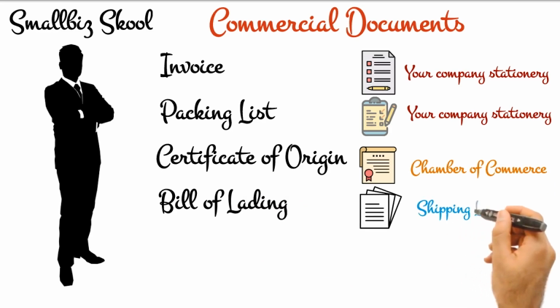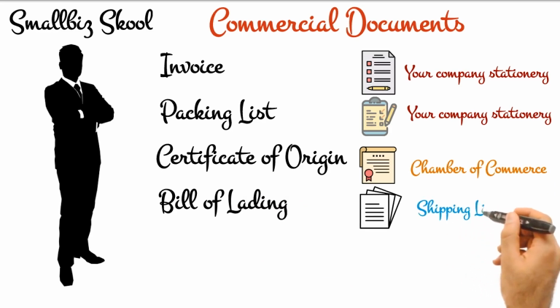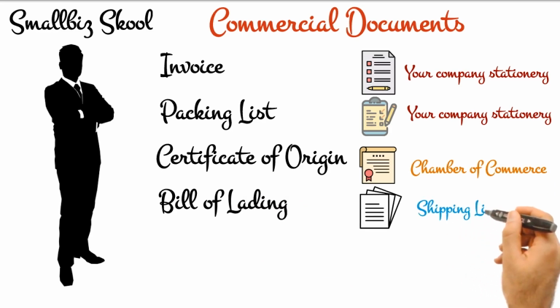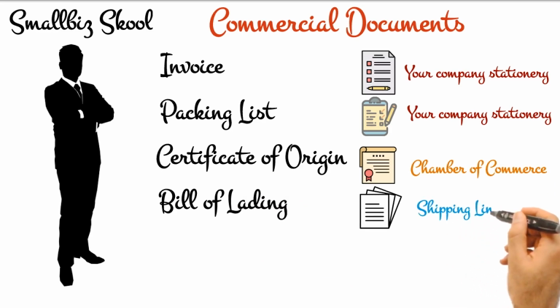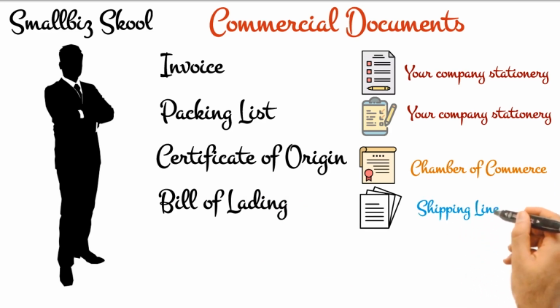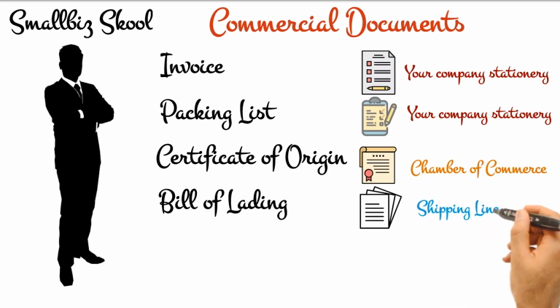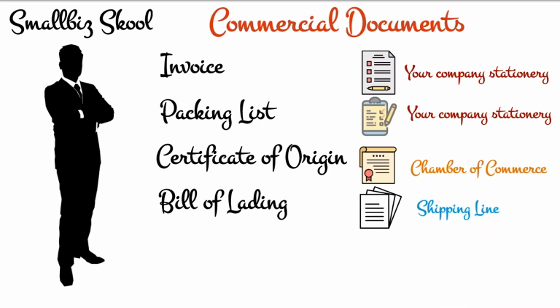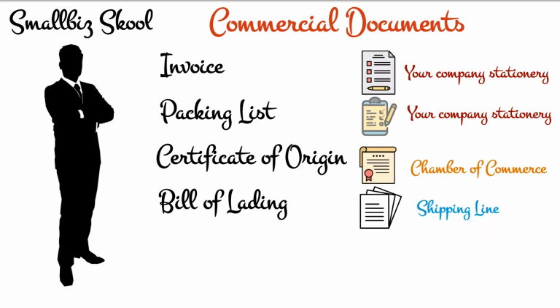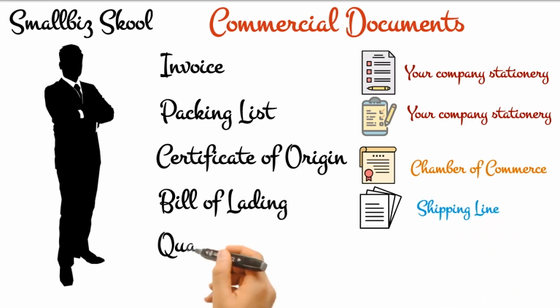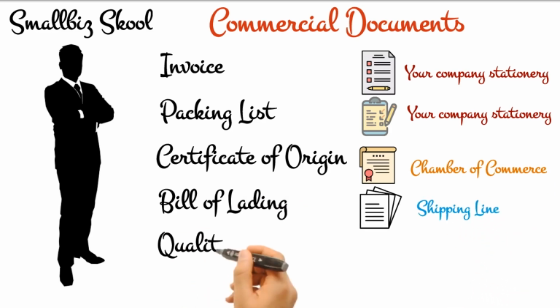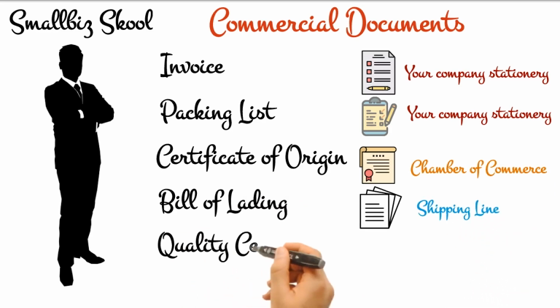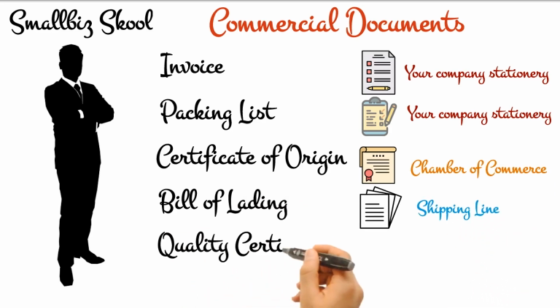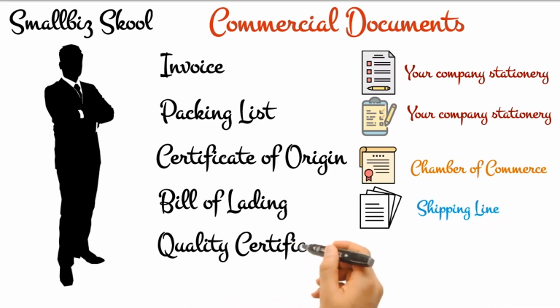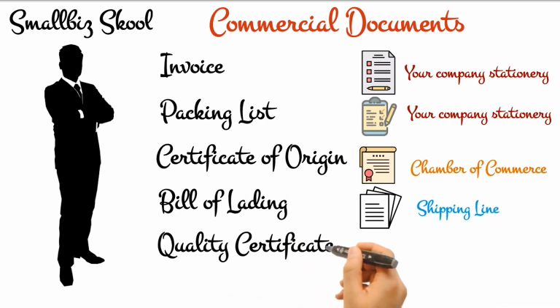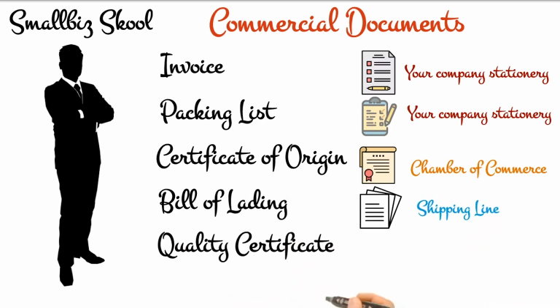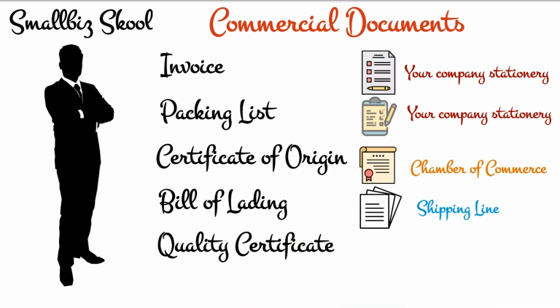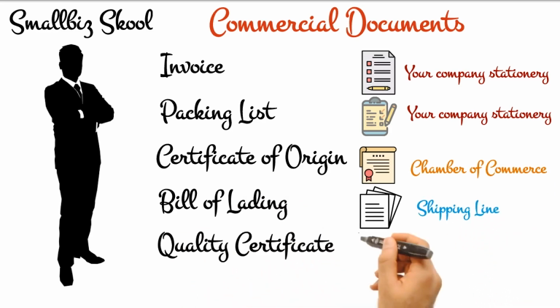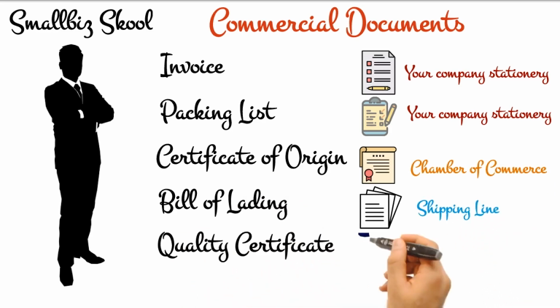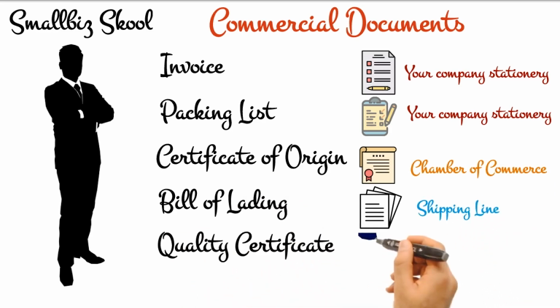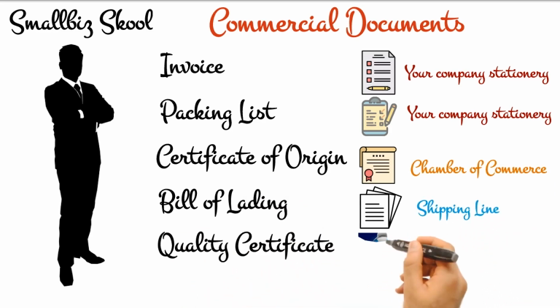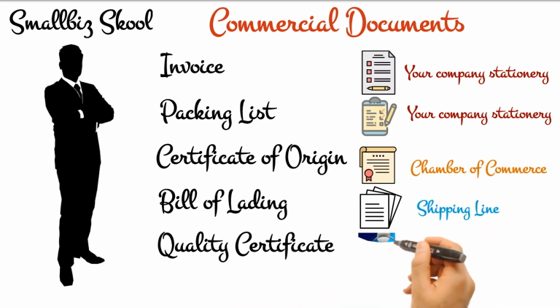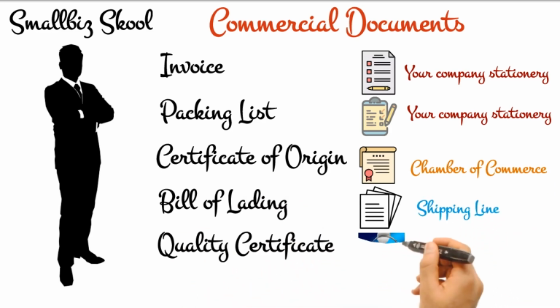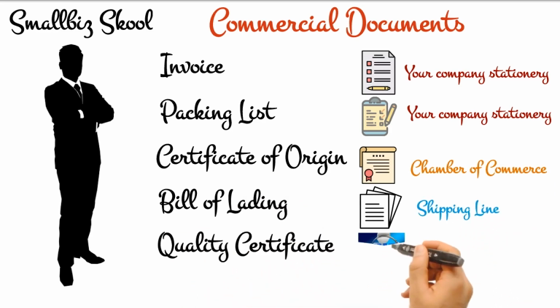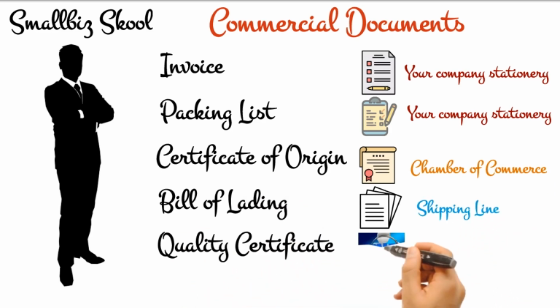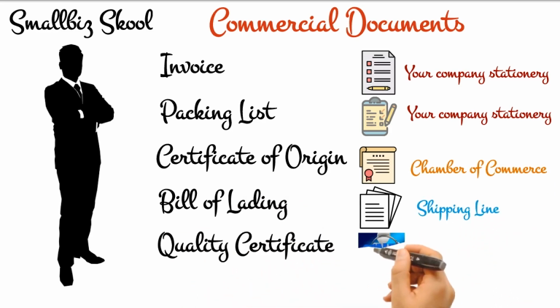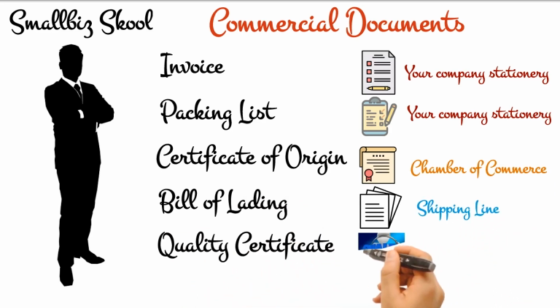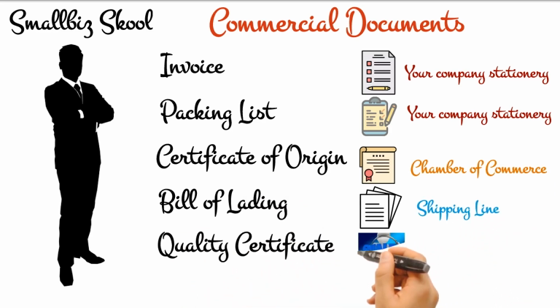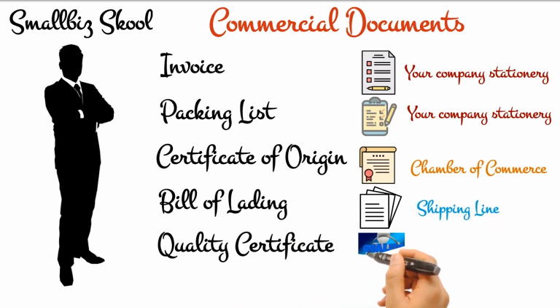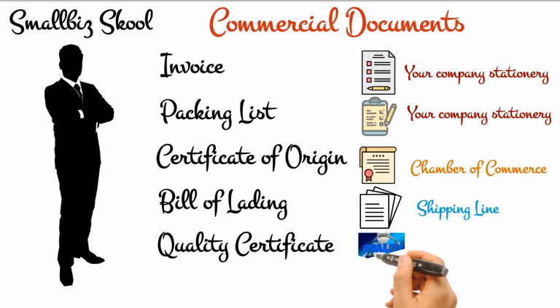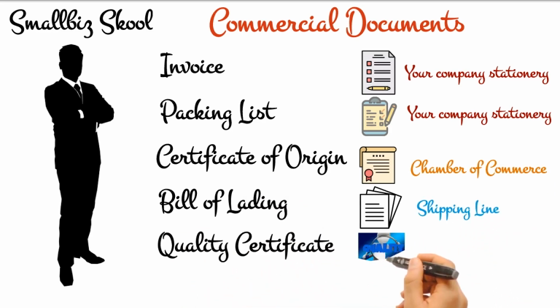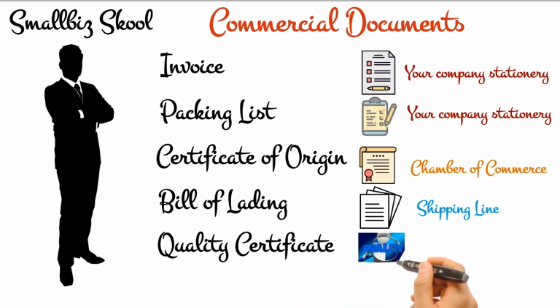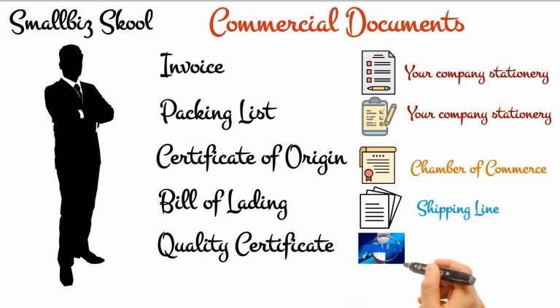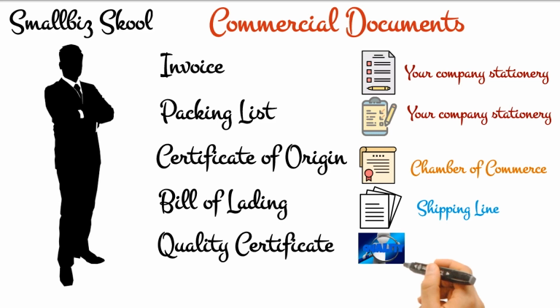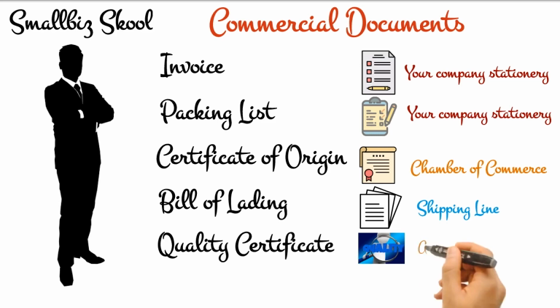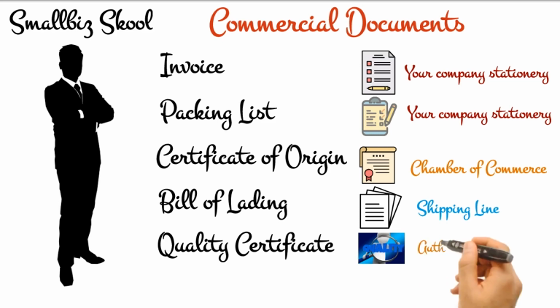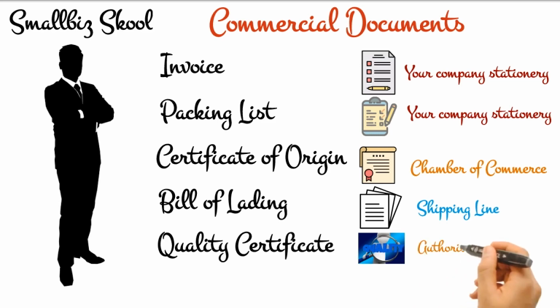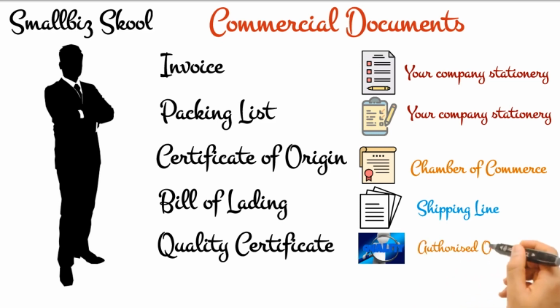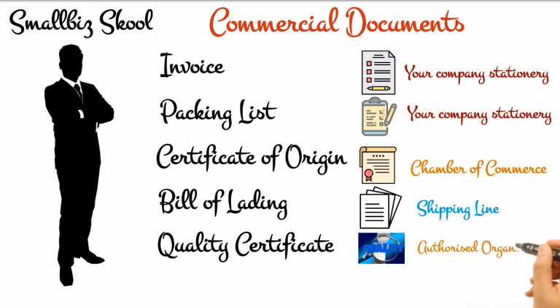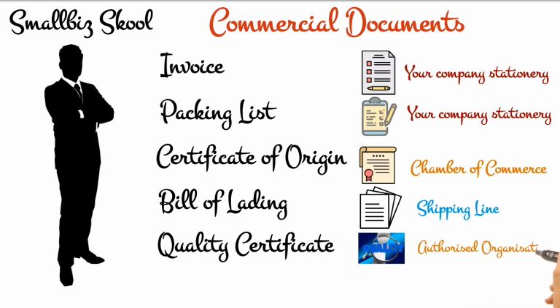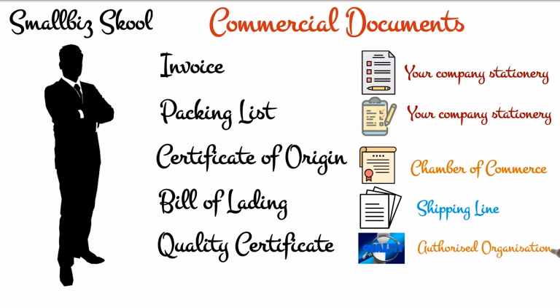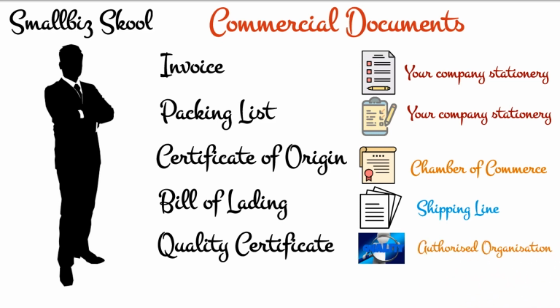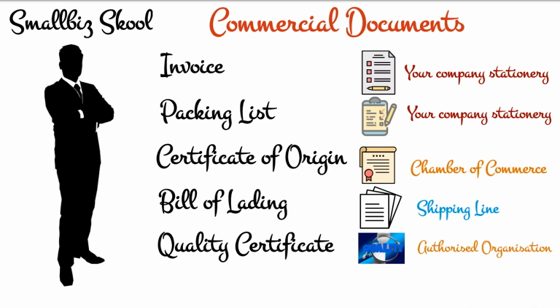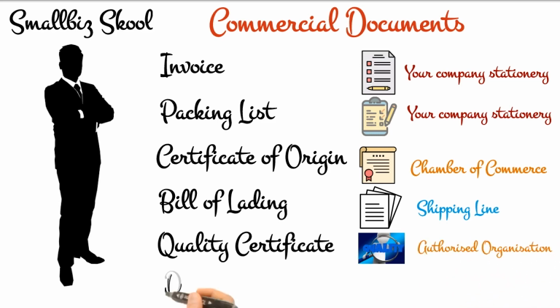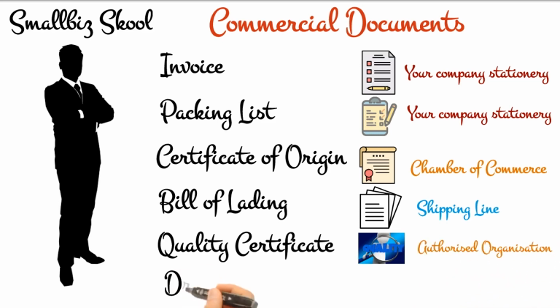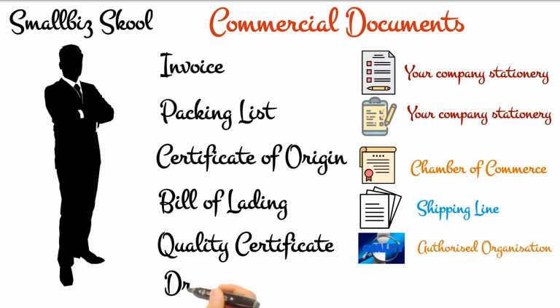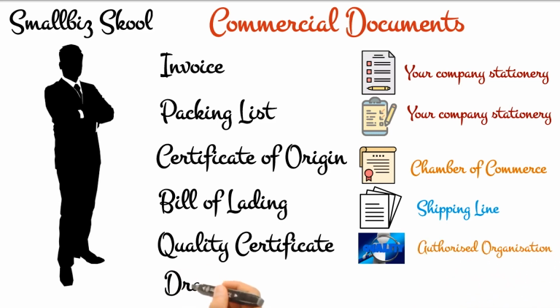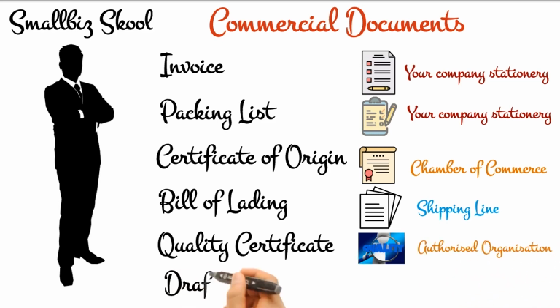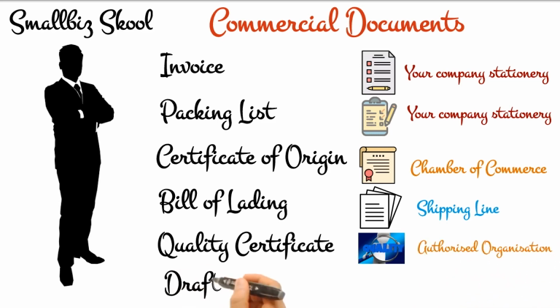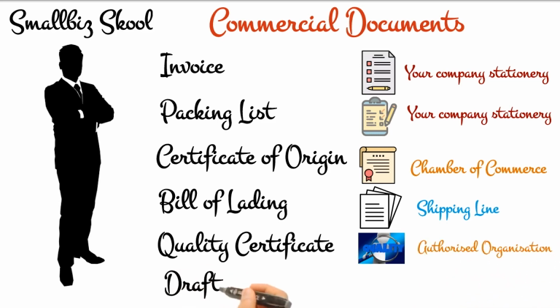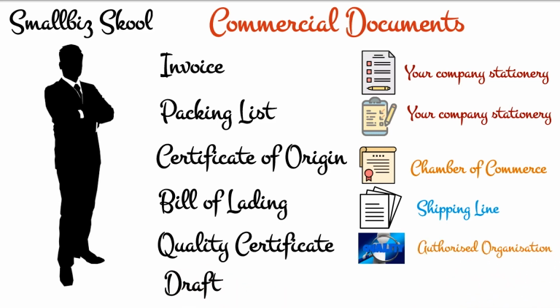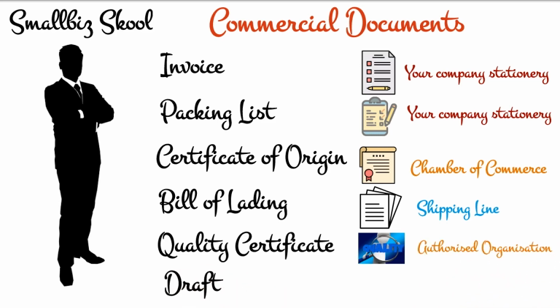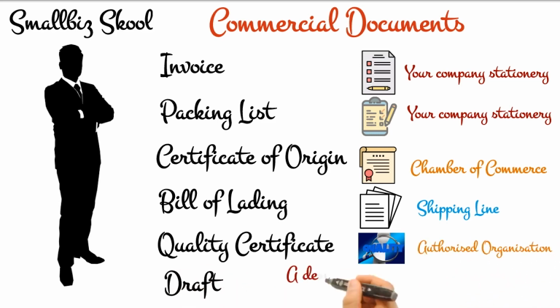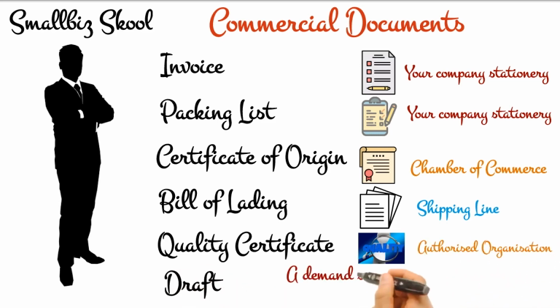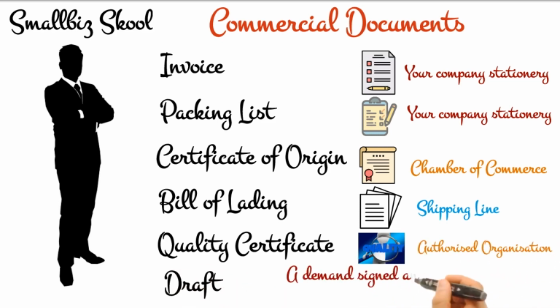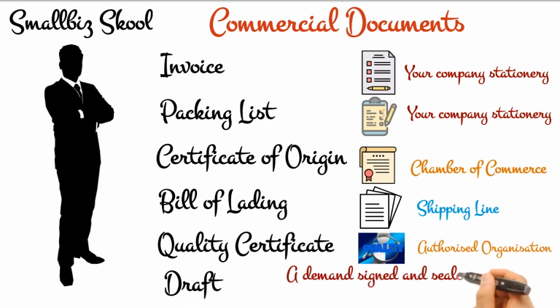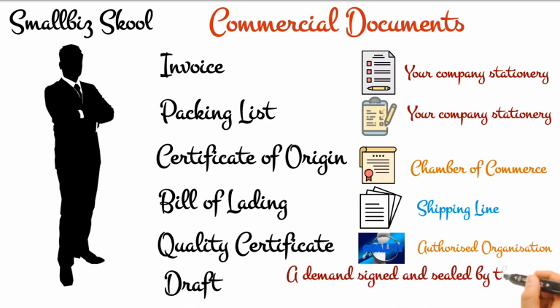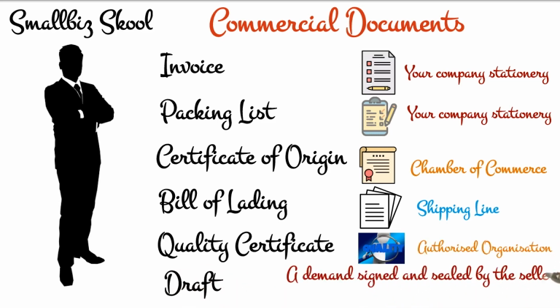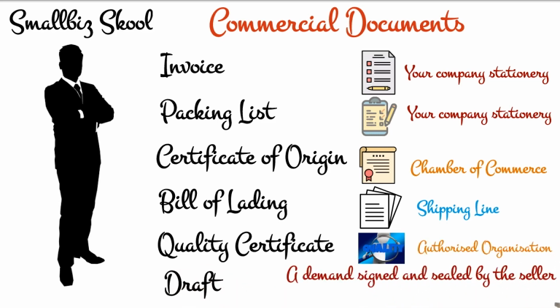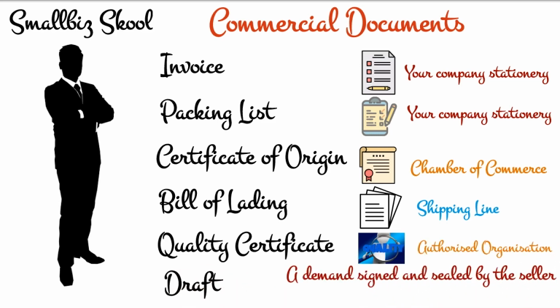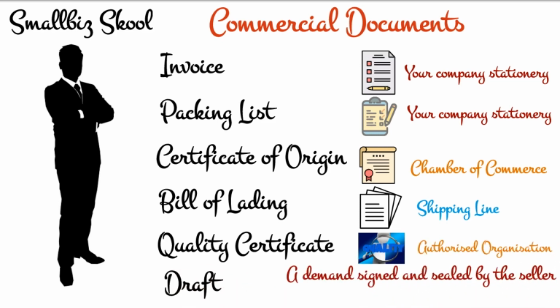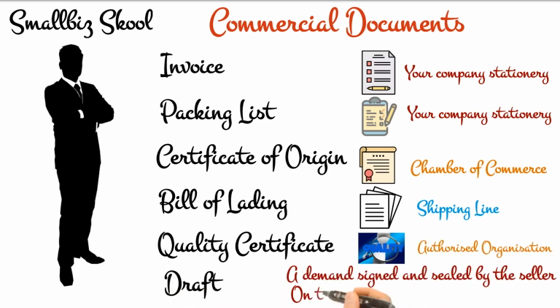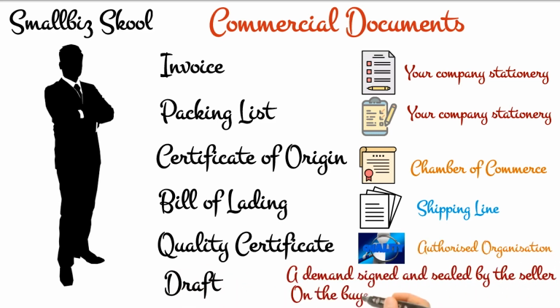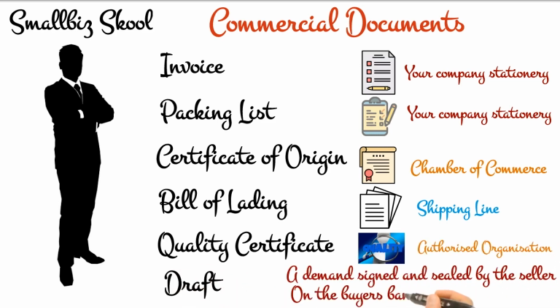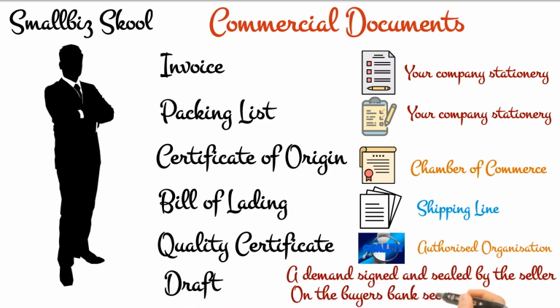The main commercial documents are invoice, packing list, certificate of origin, bill of lading, quality certificate, and a draft.